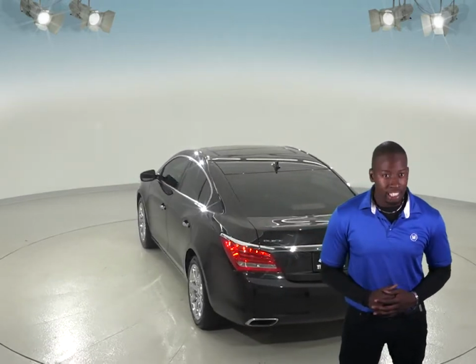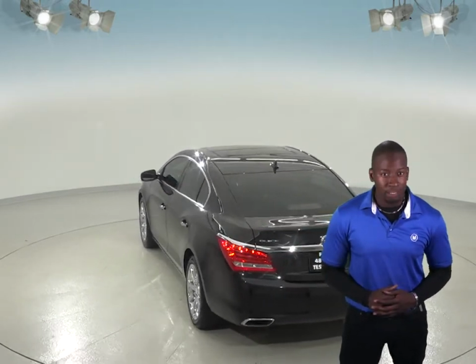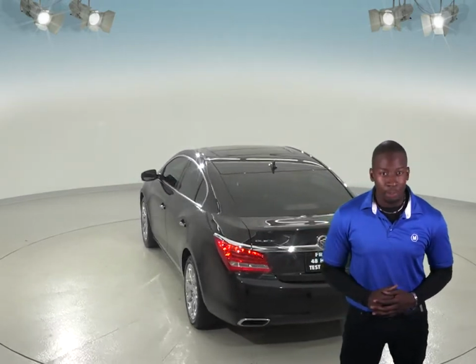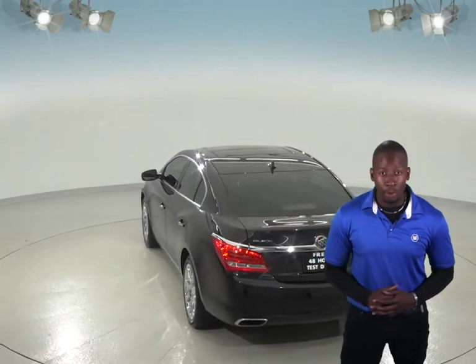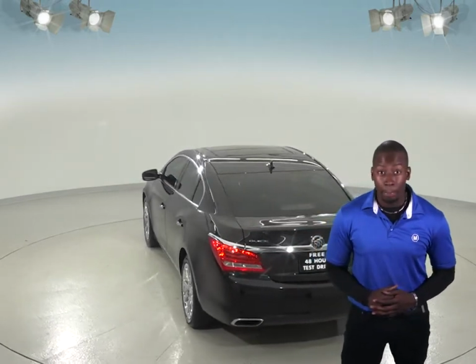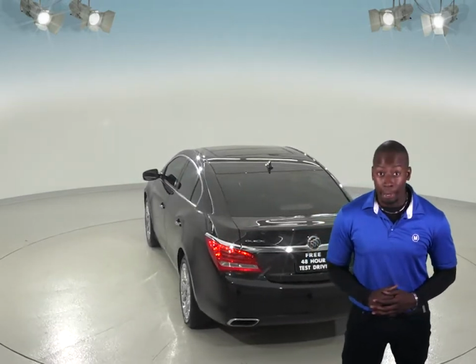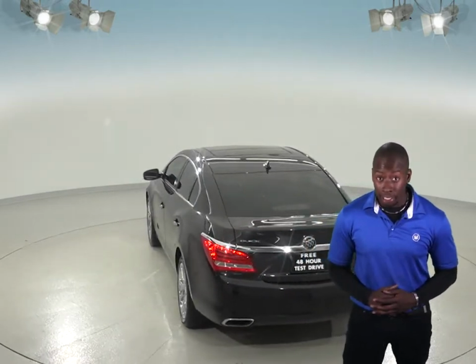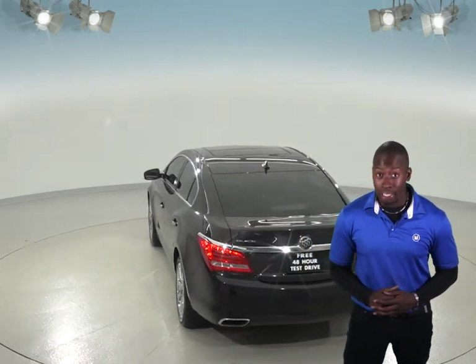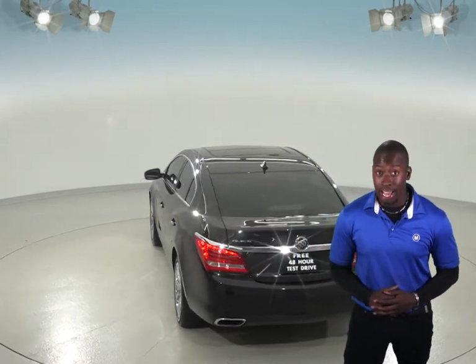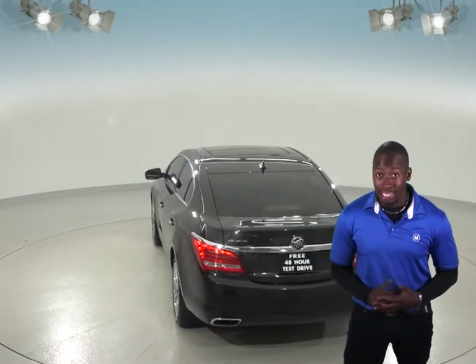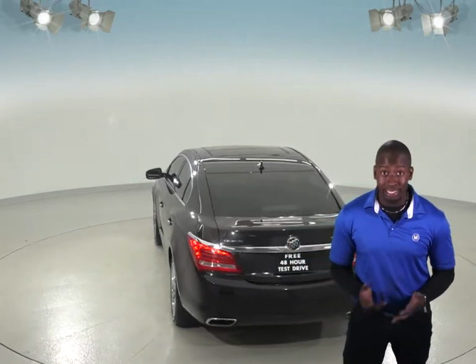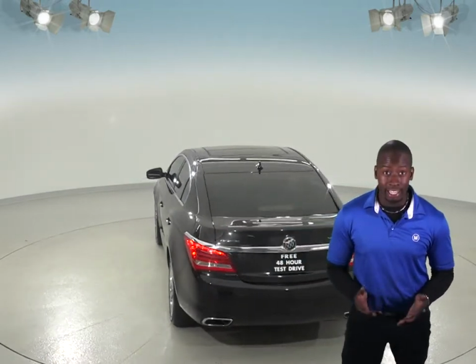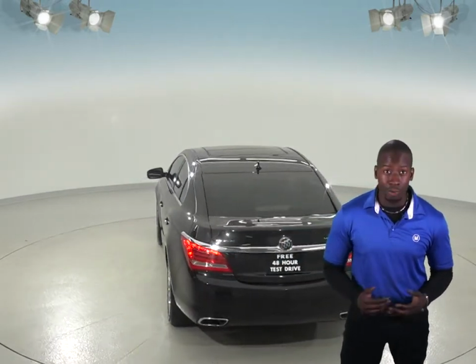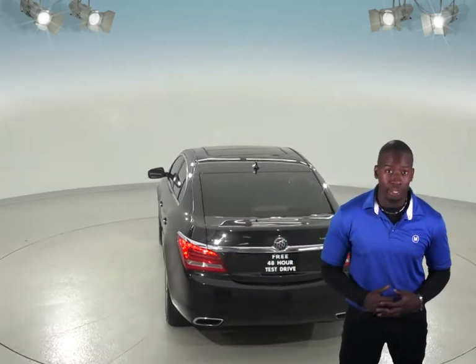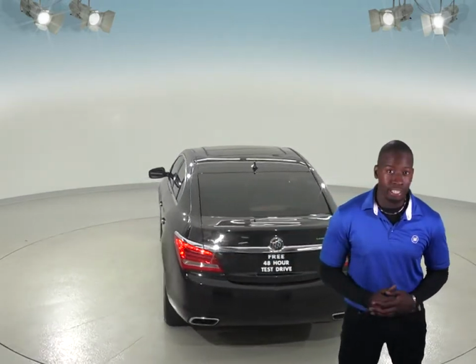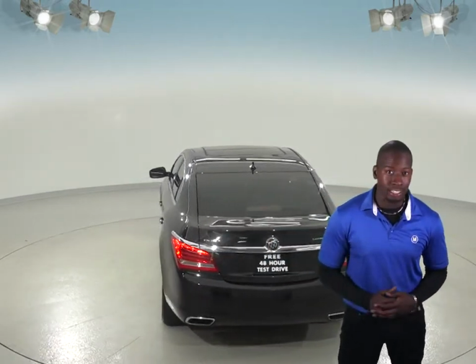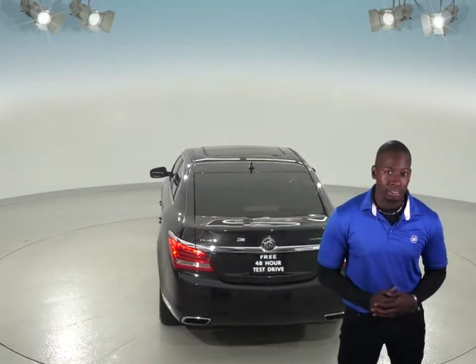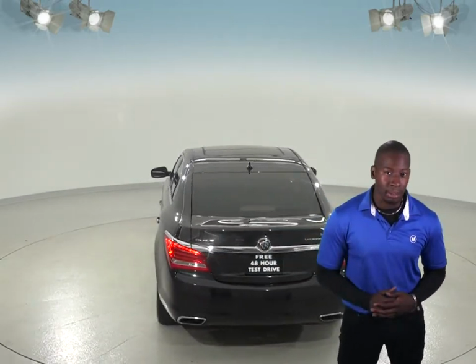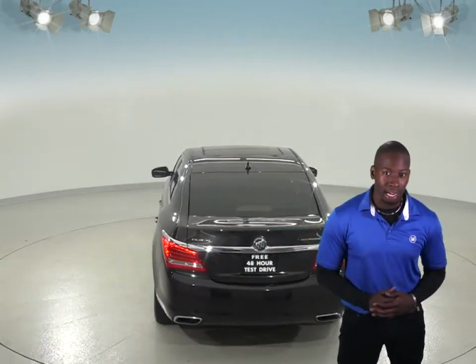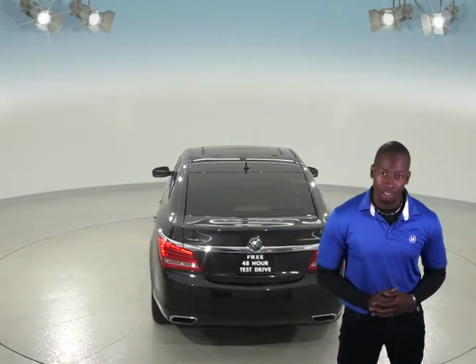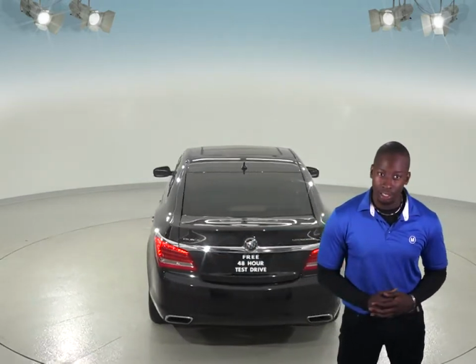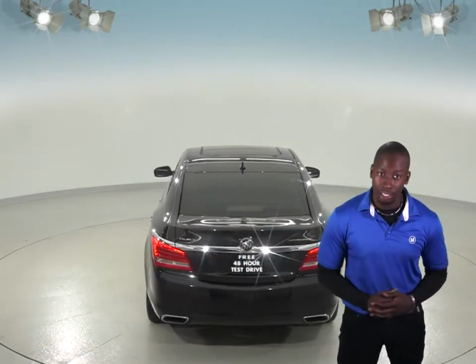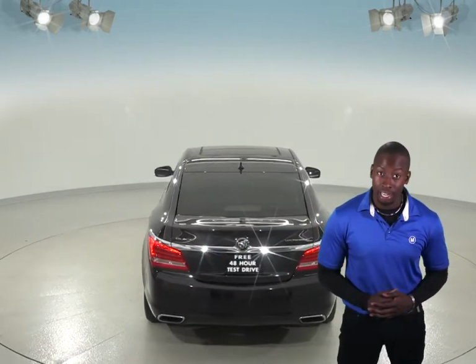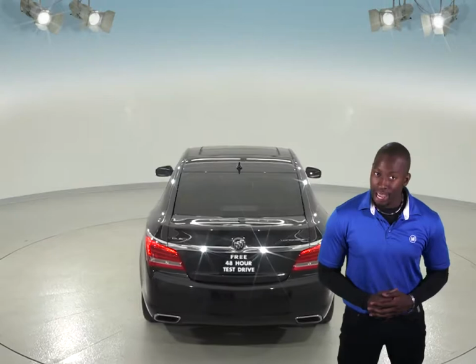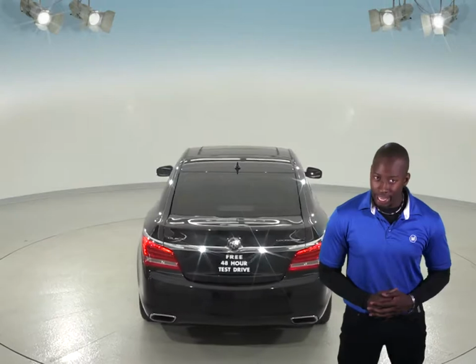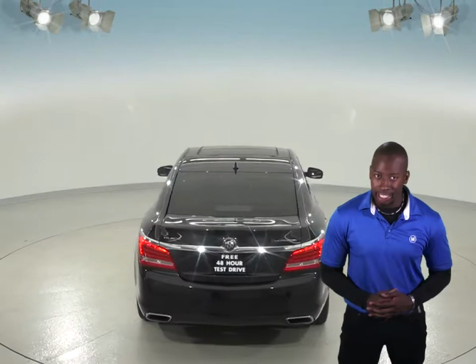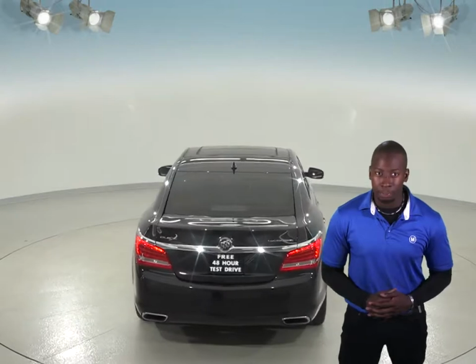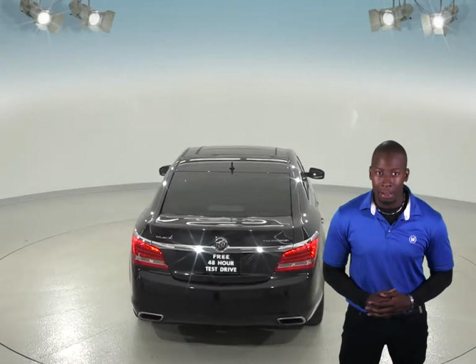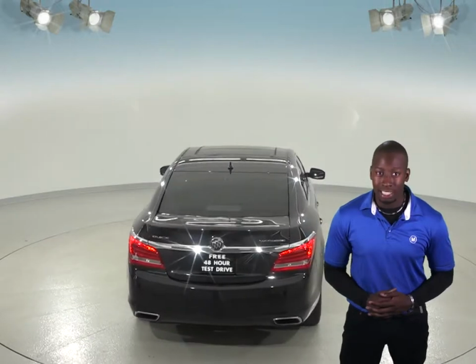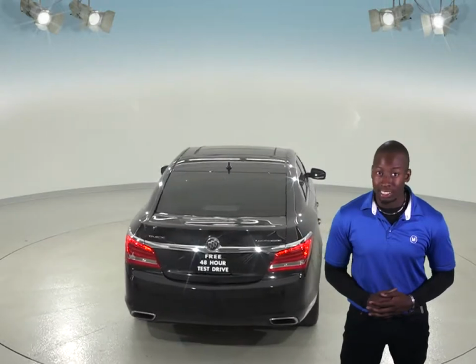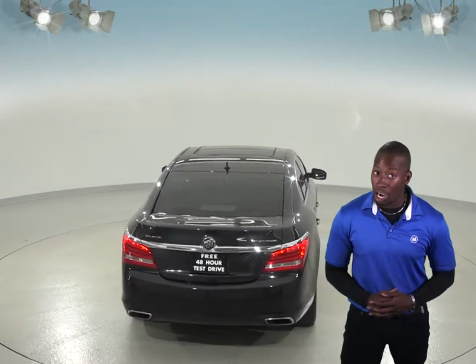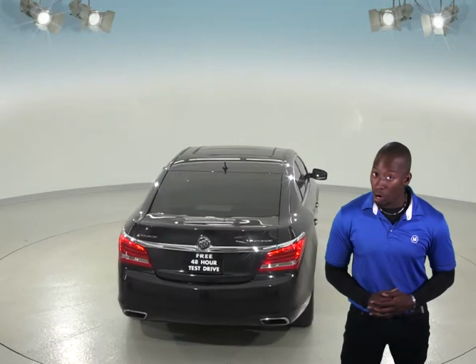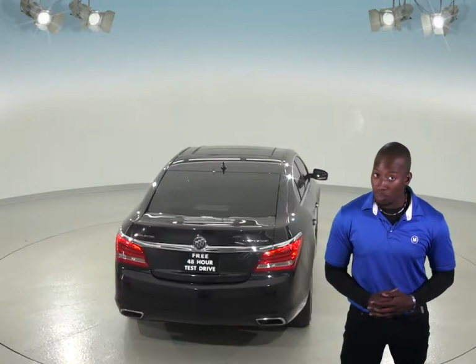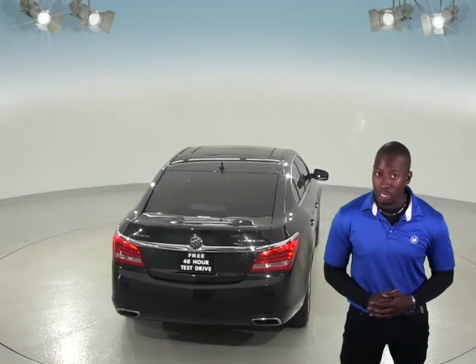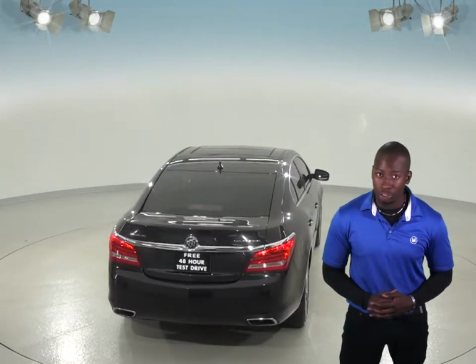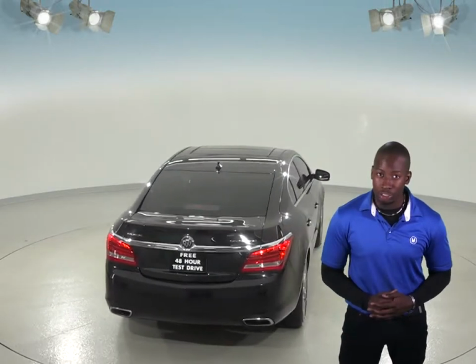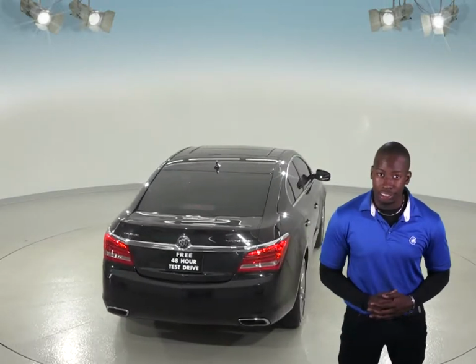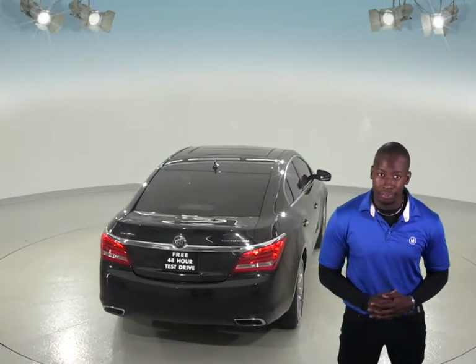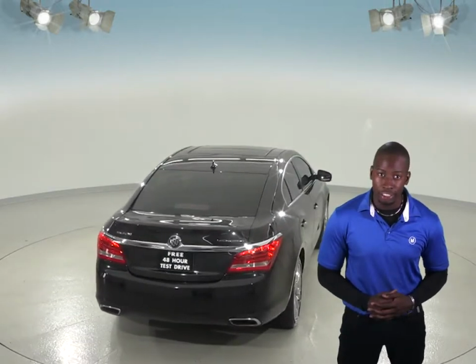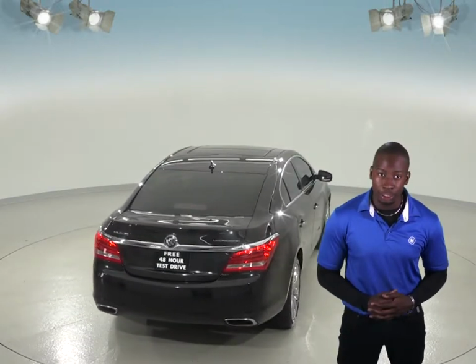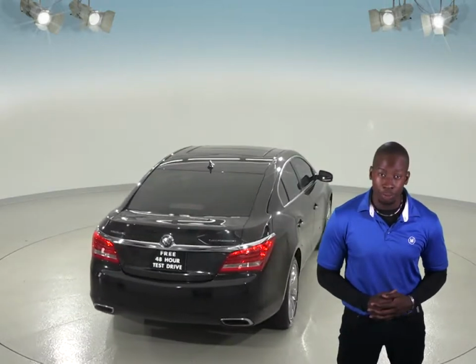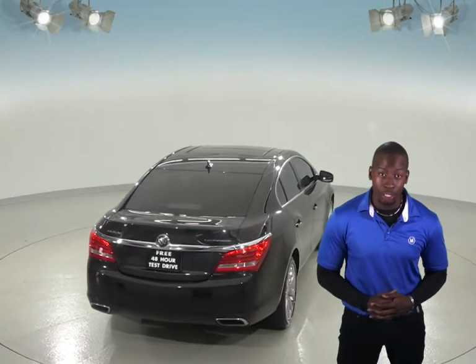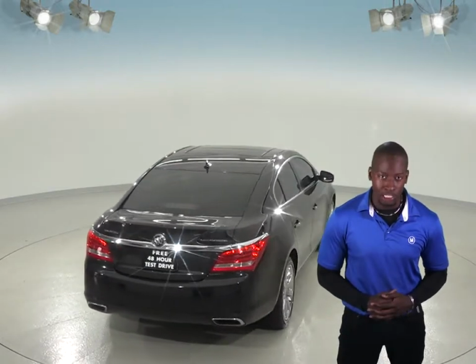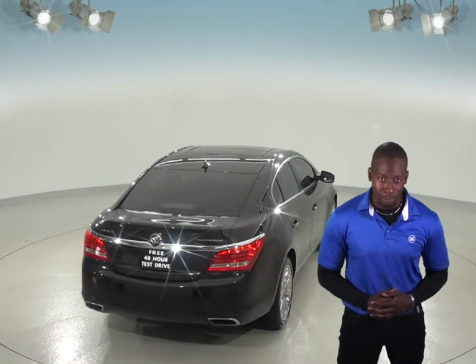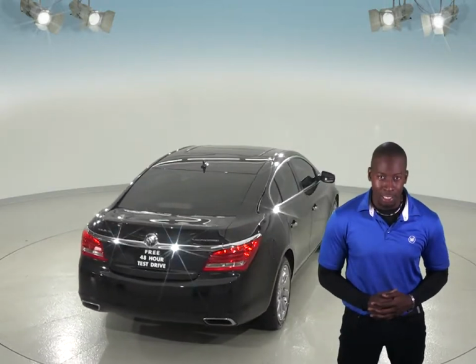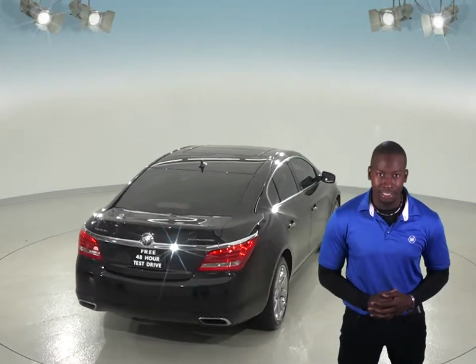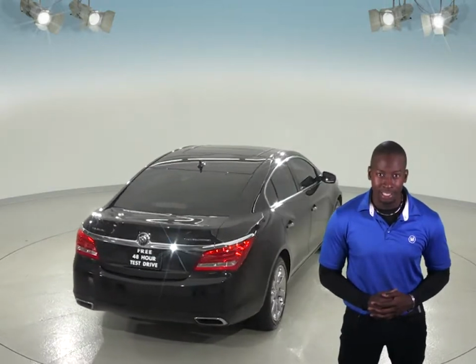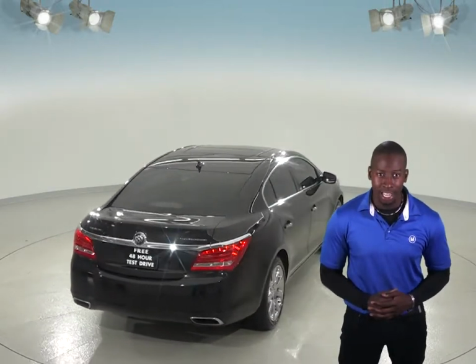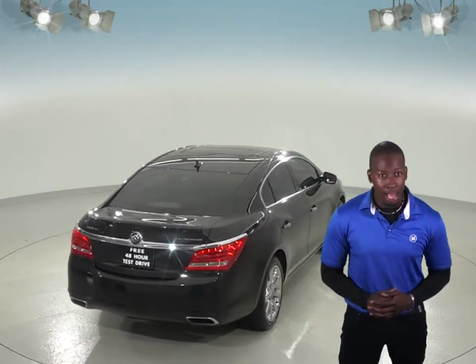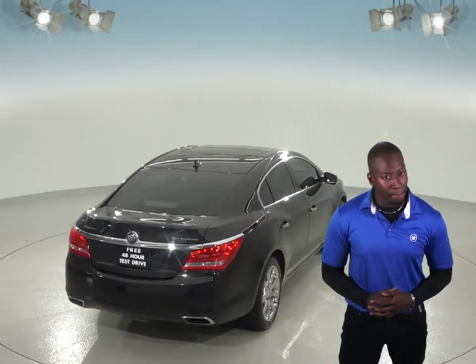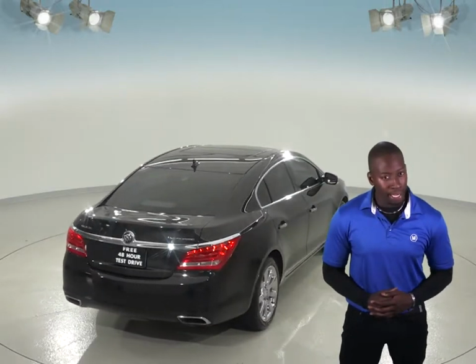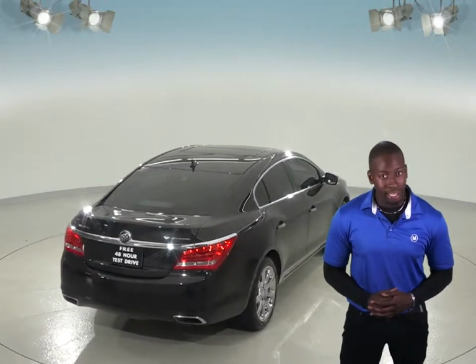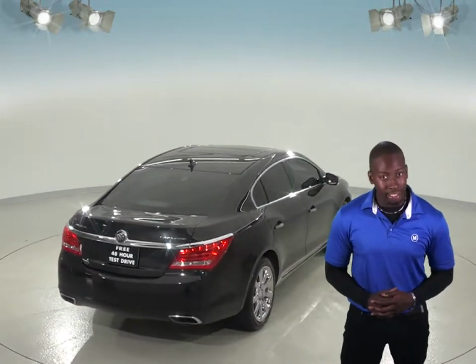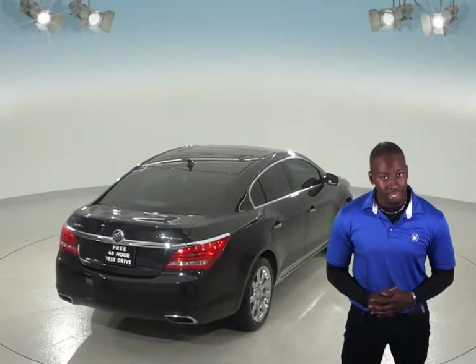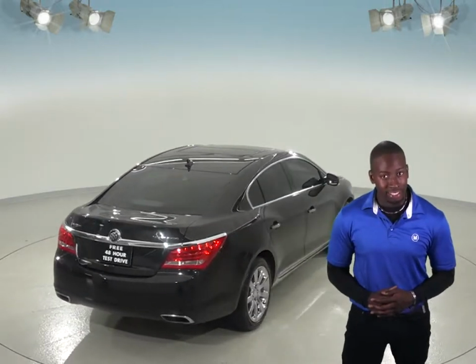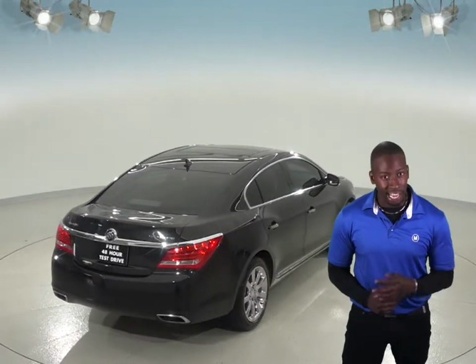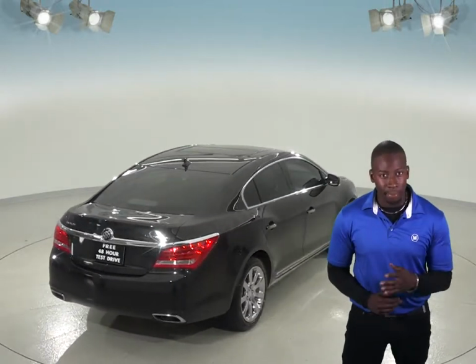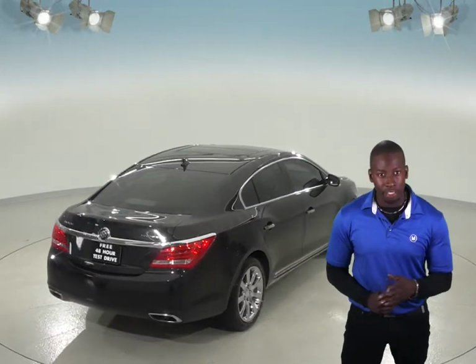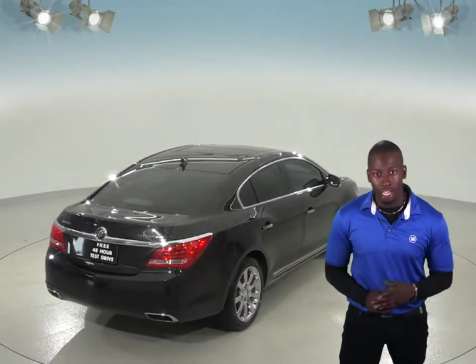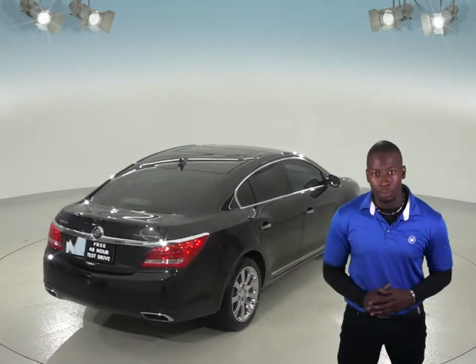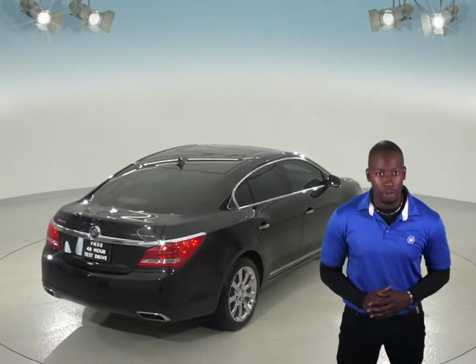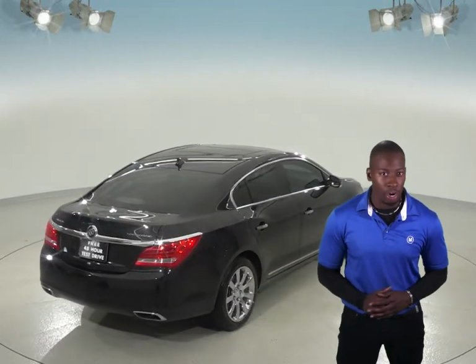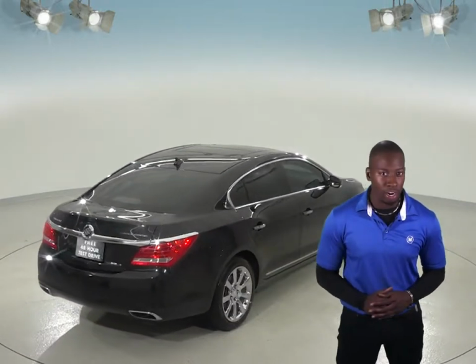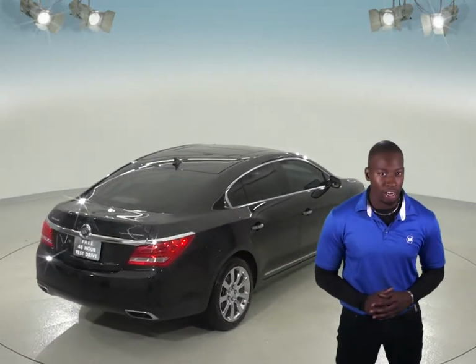This Buick barely has 91,000 miles on it and has passed our 172 point inspection, making this a reliable car.